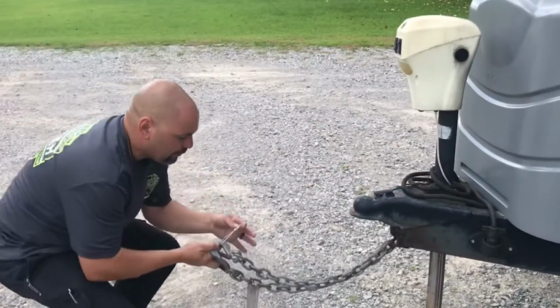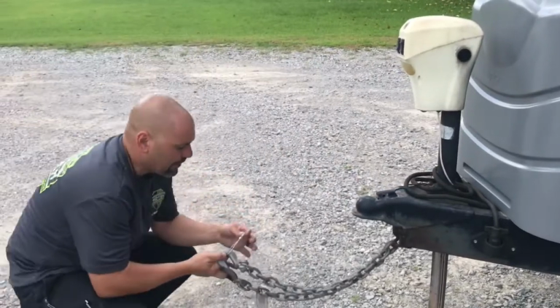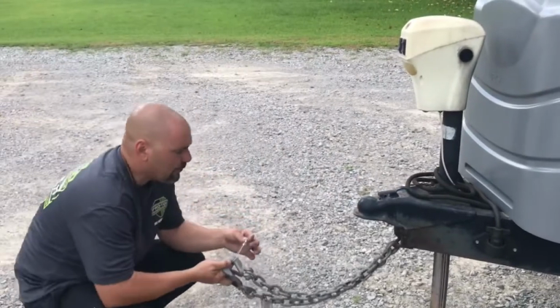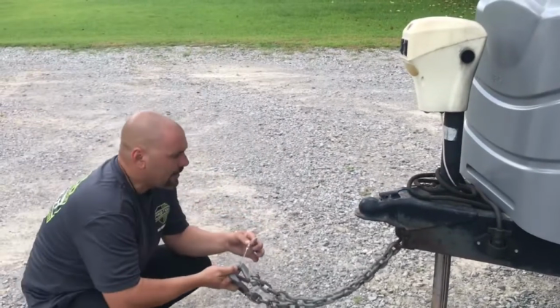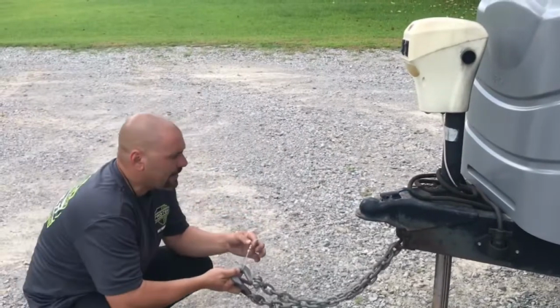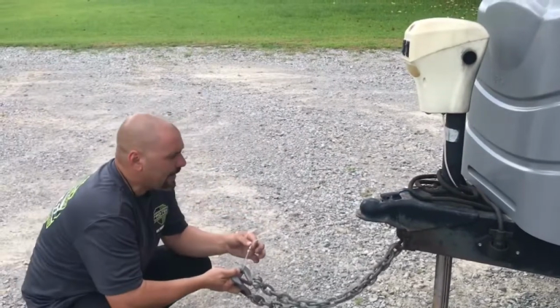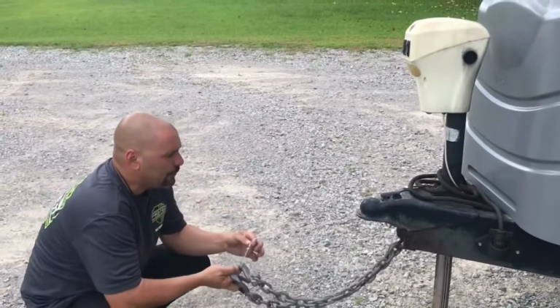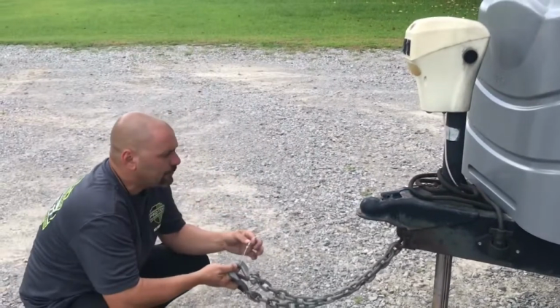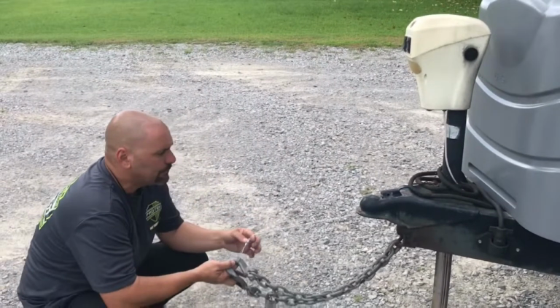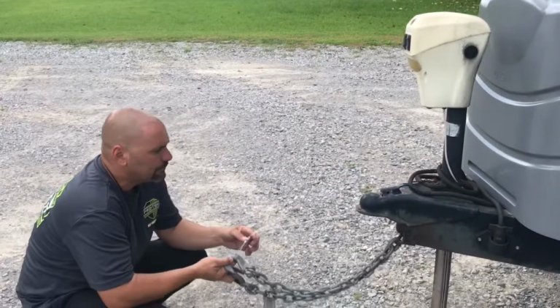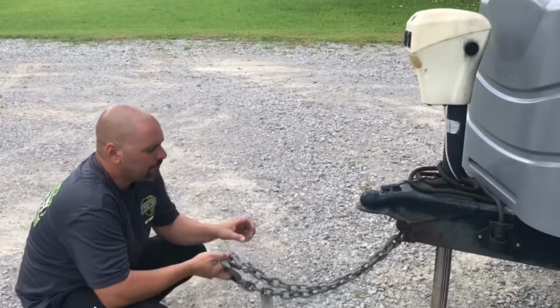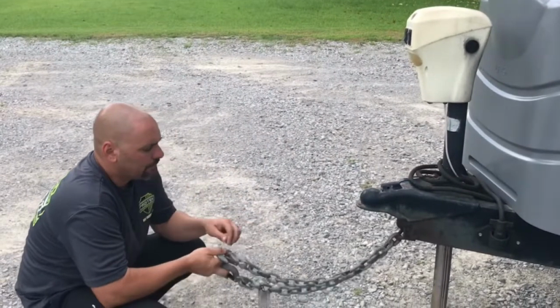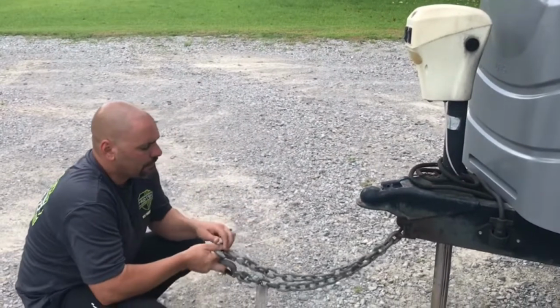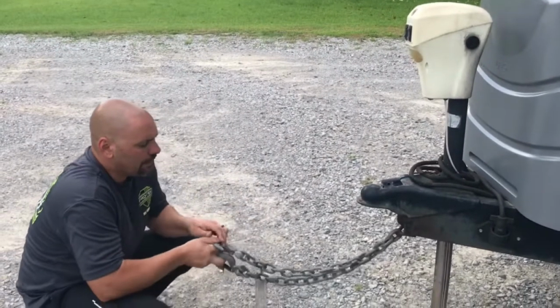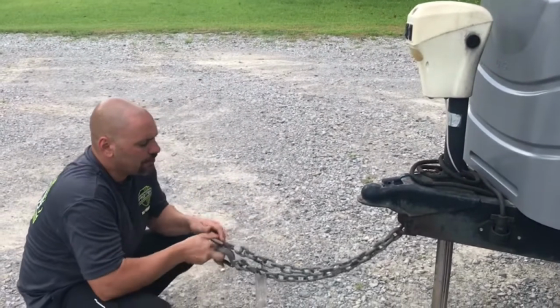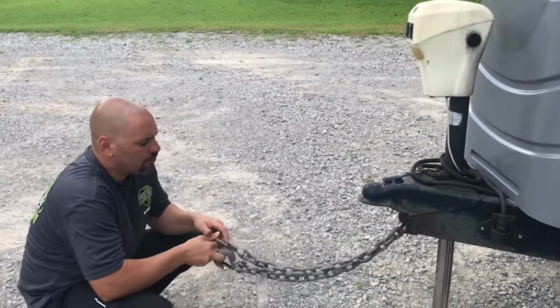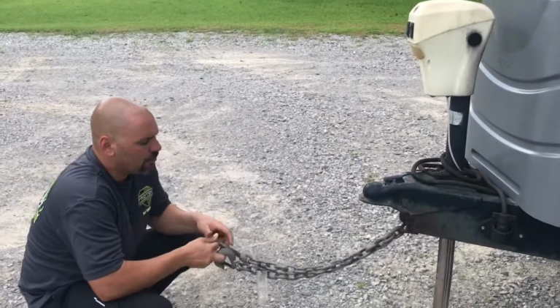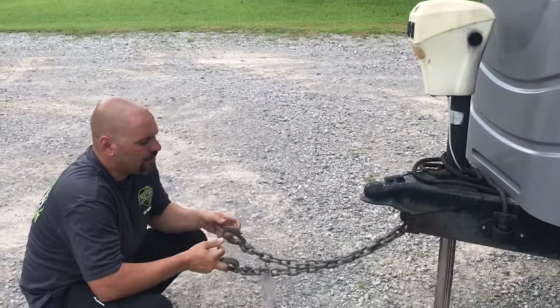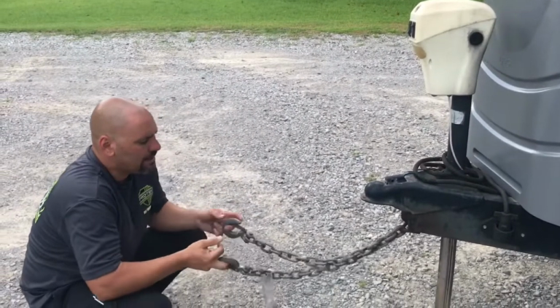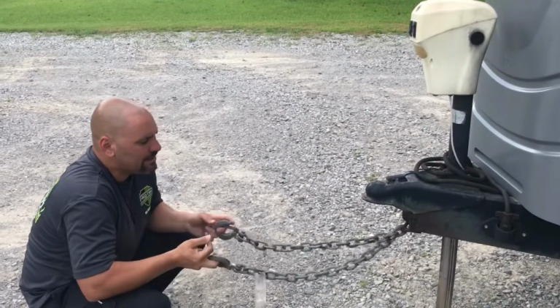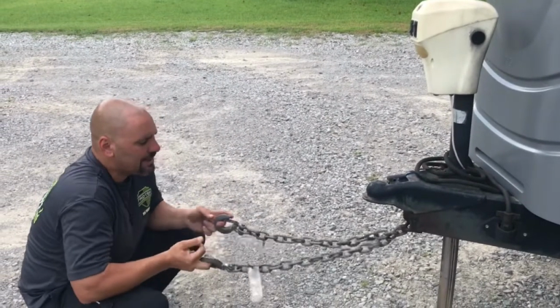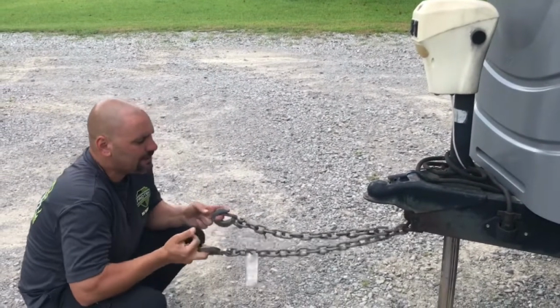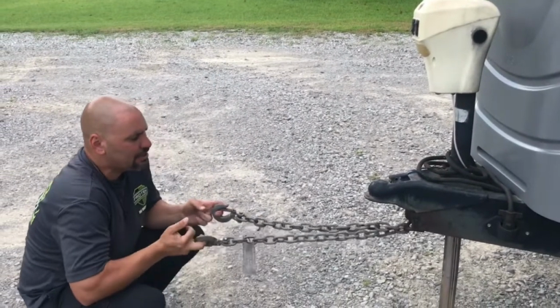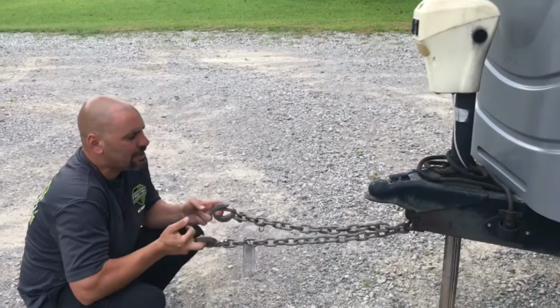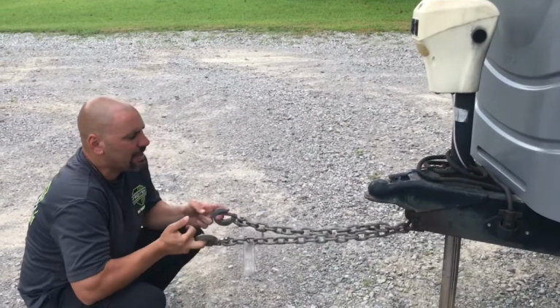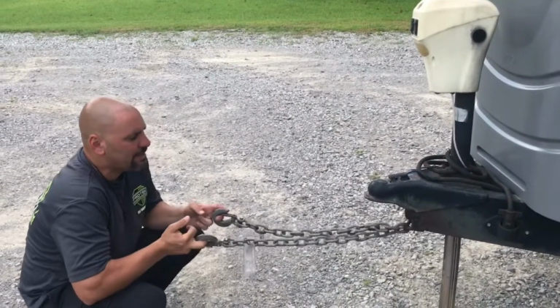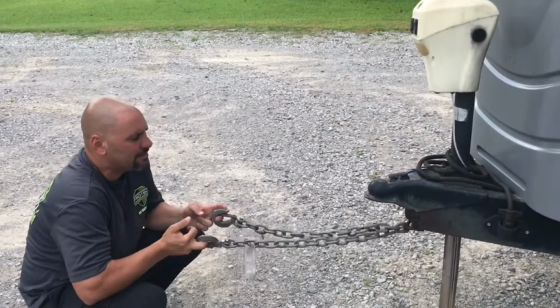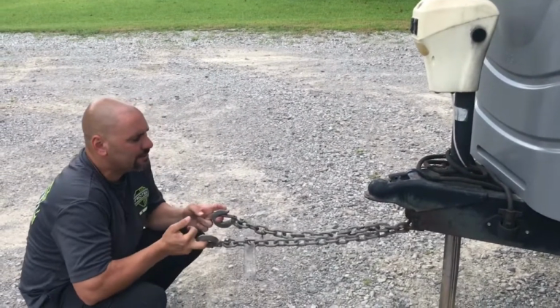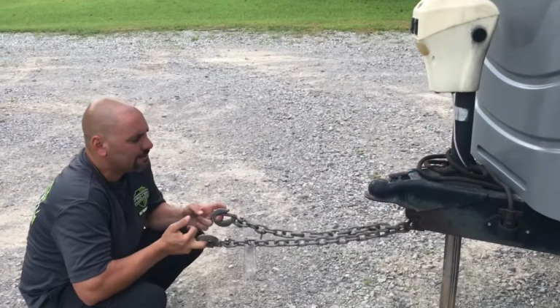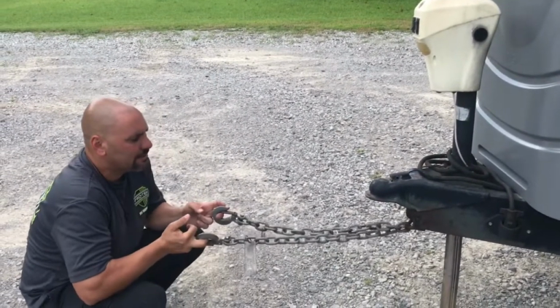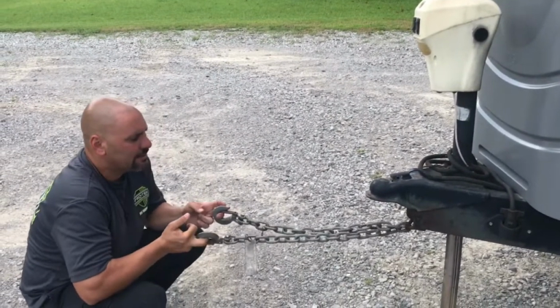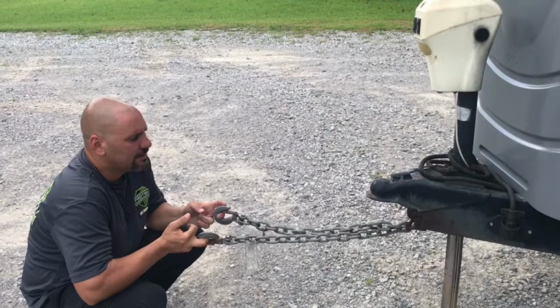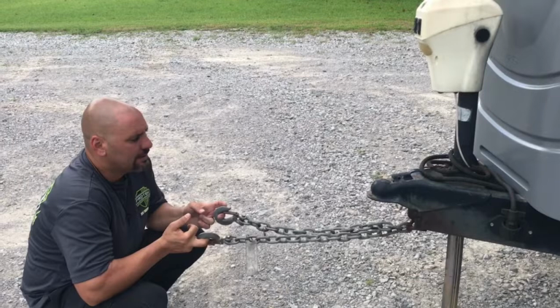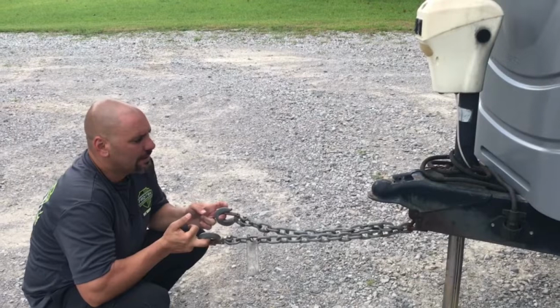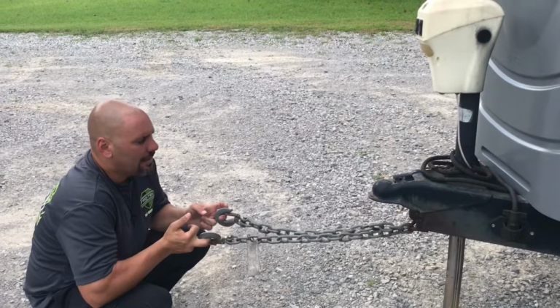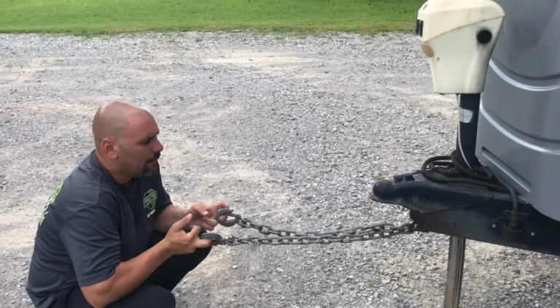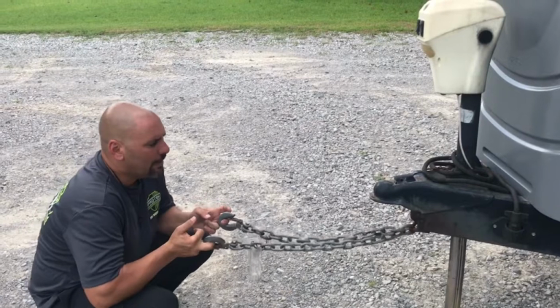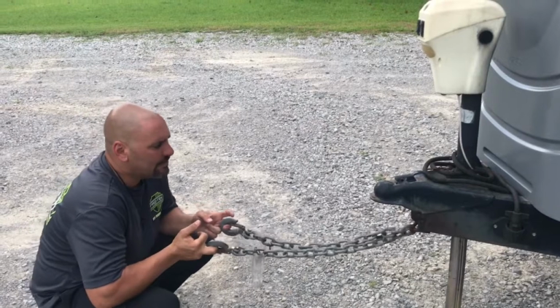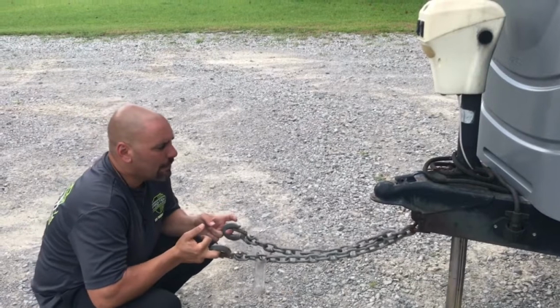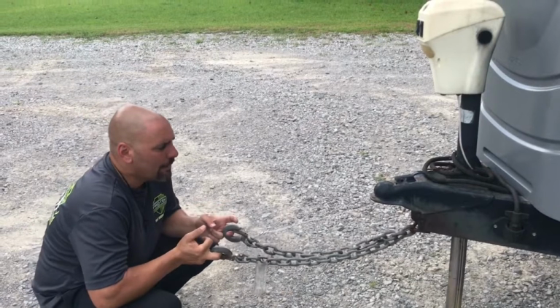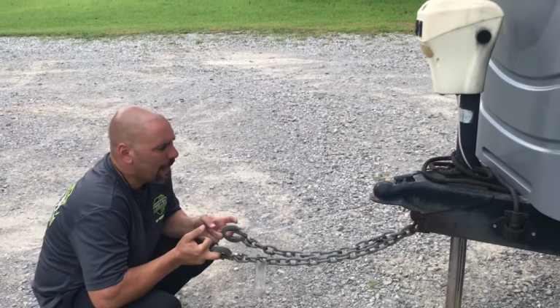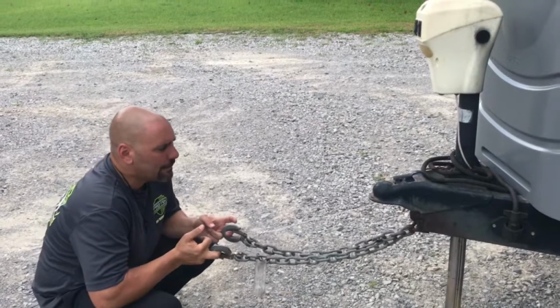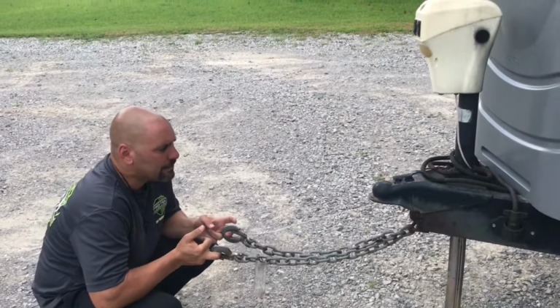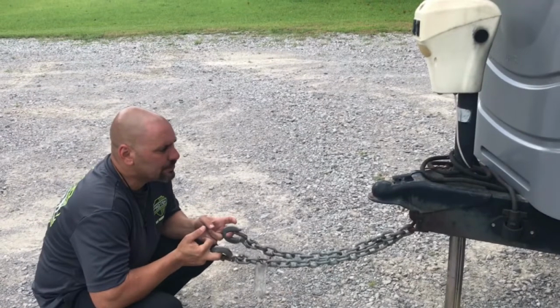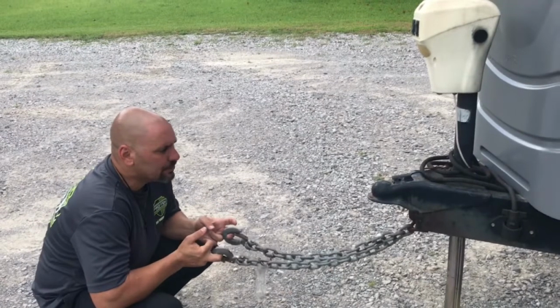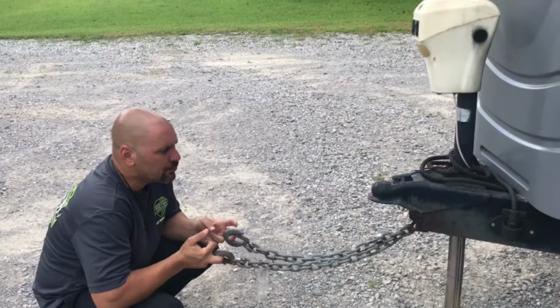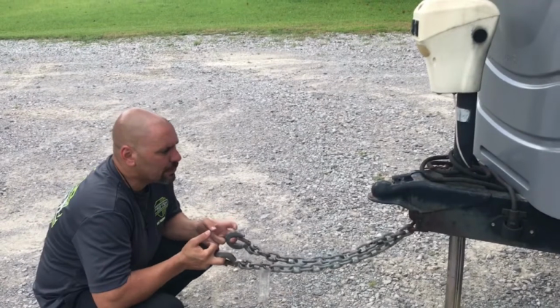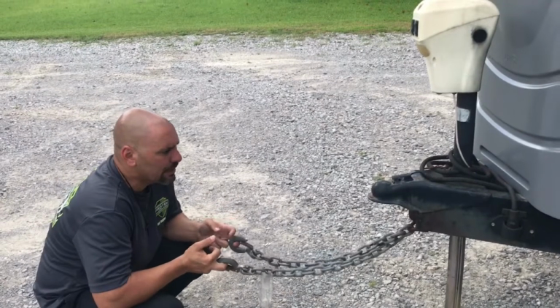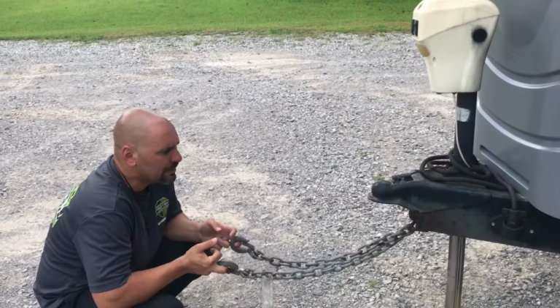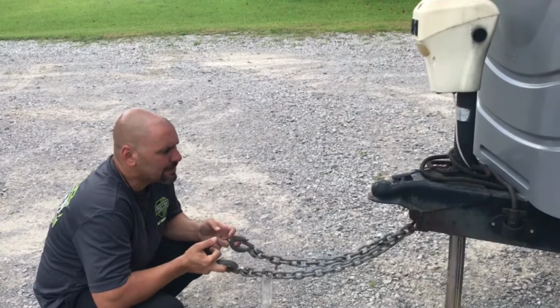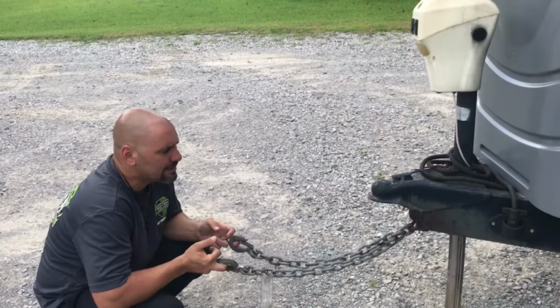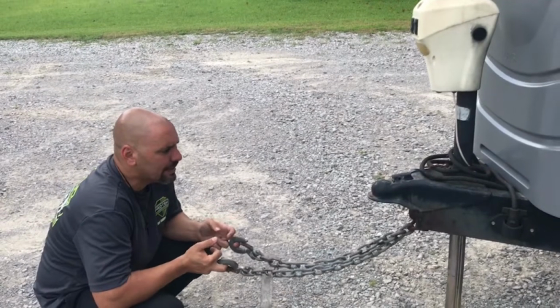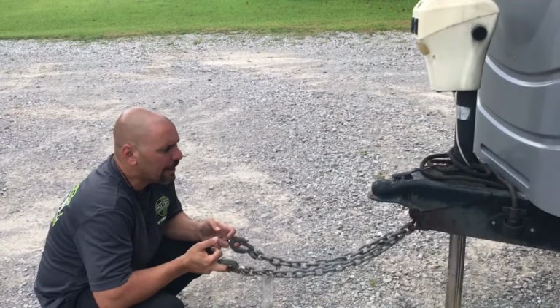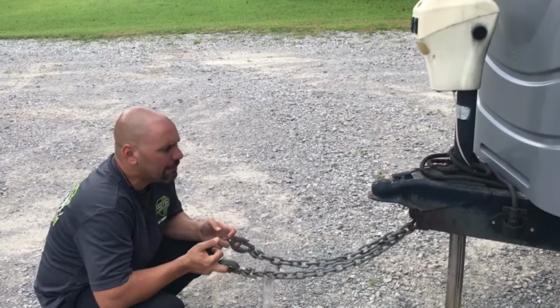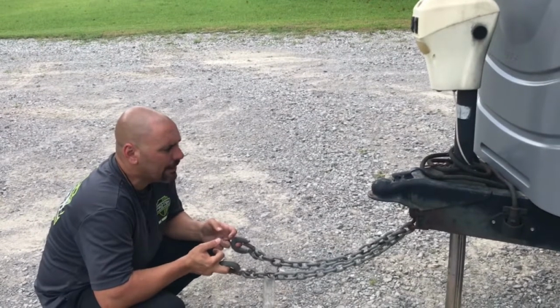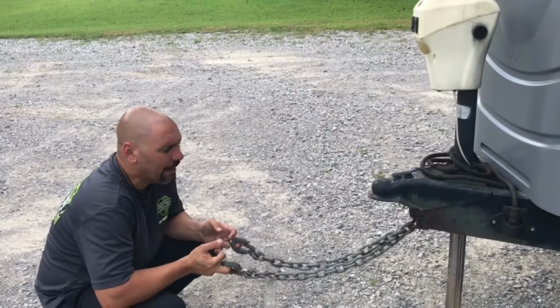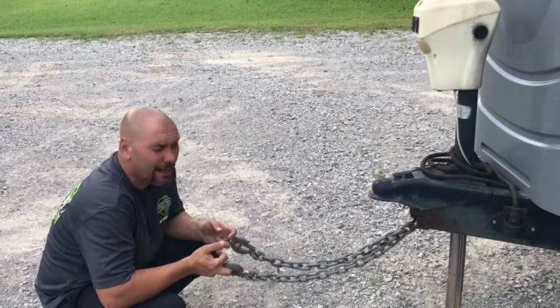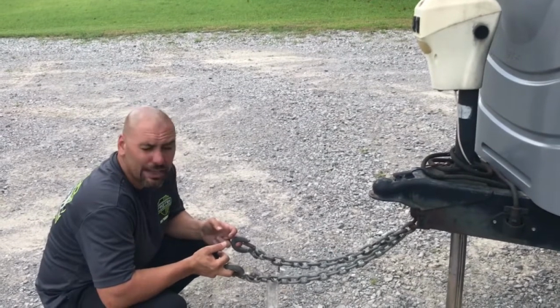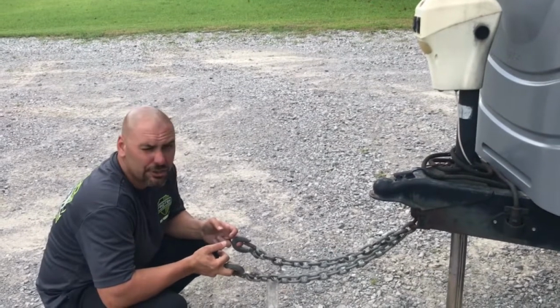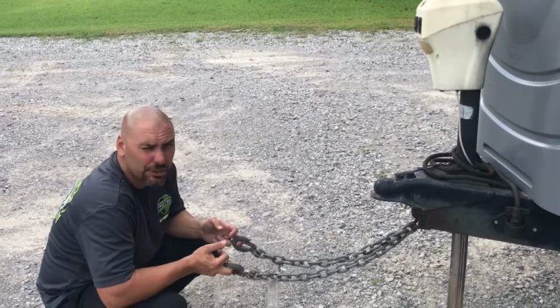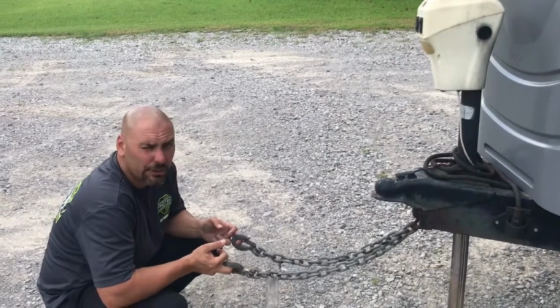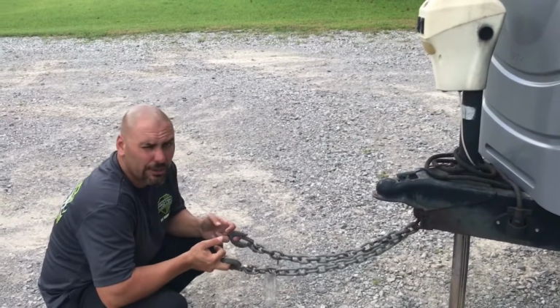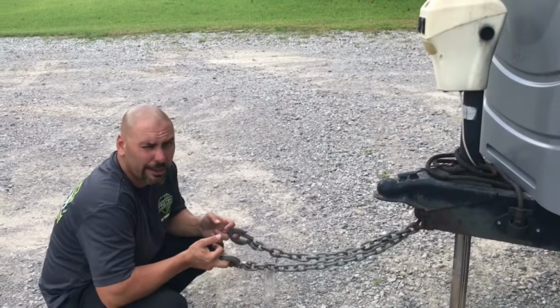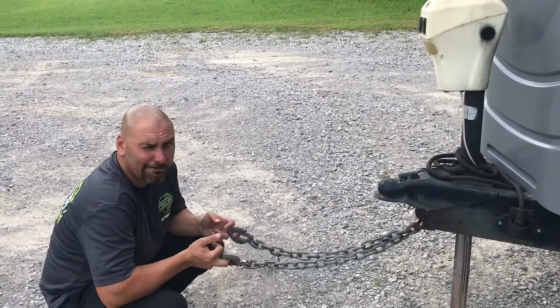So the main thing is to always ensure that your breakaway cable is shorter than the safety chains. That way, if something happens, your trailer does stop and does not hit you in the rear end.